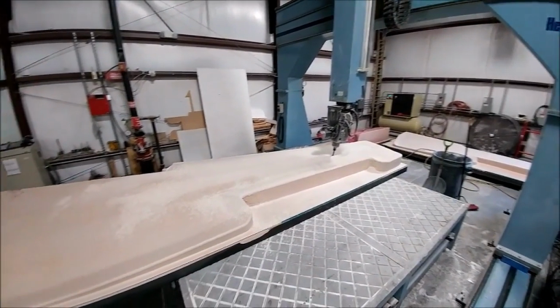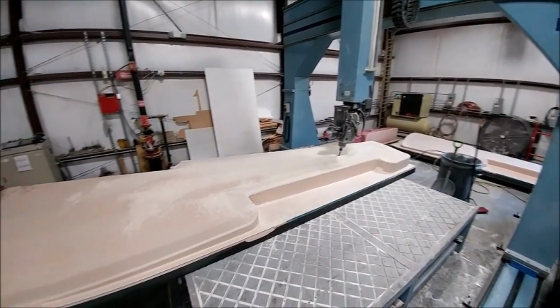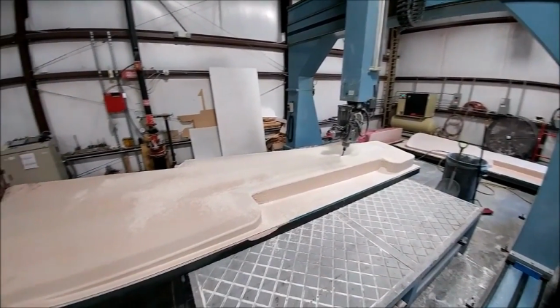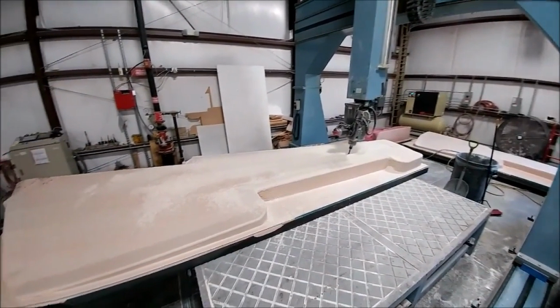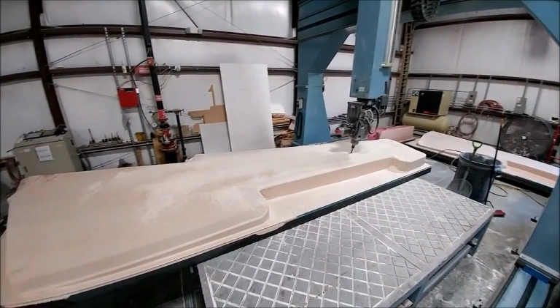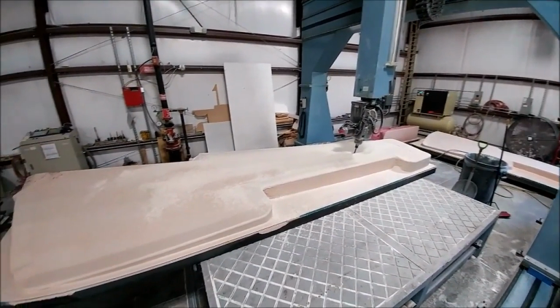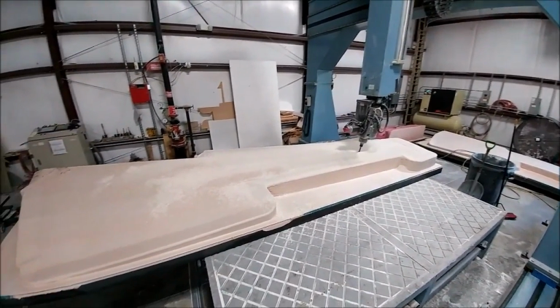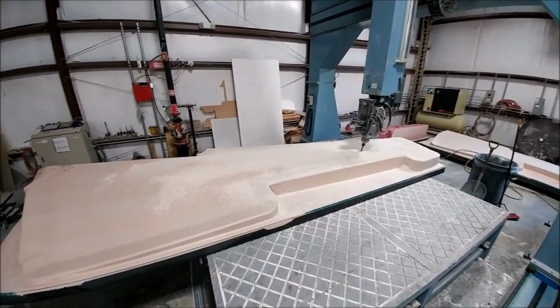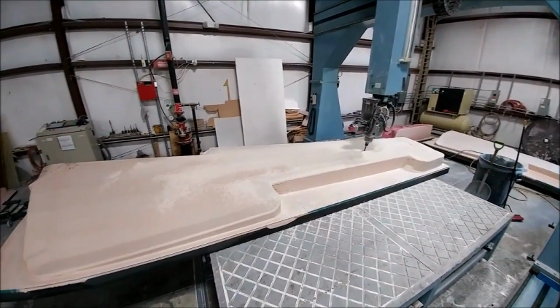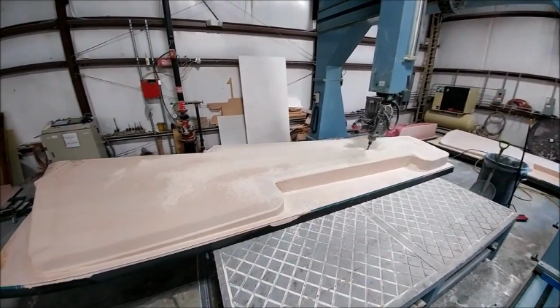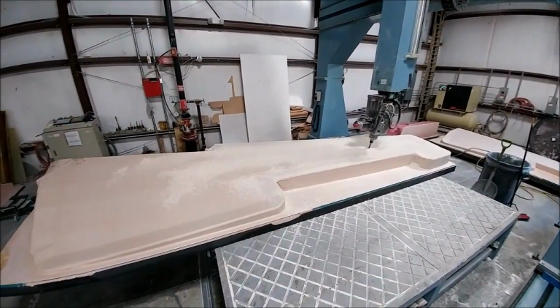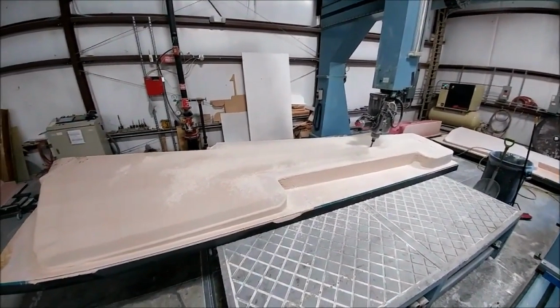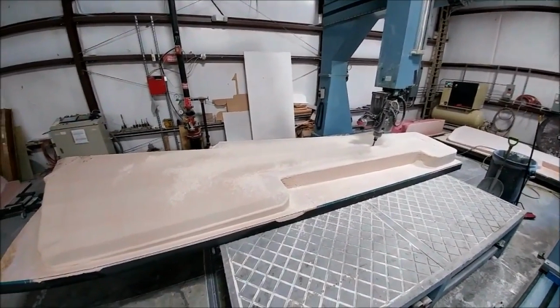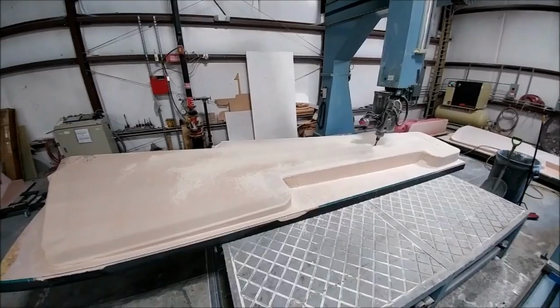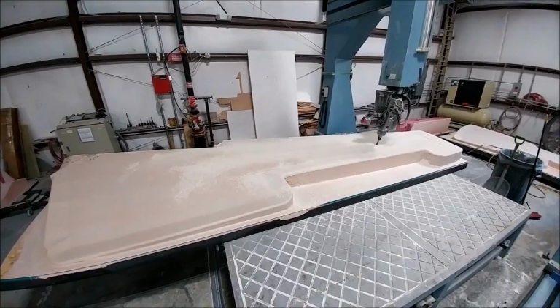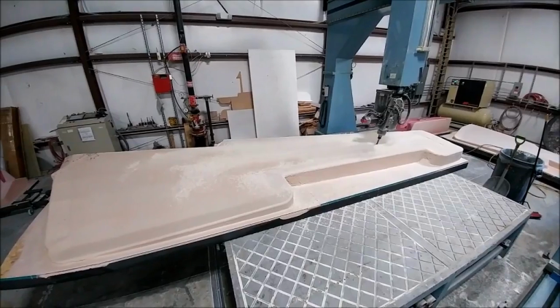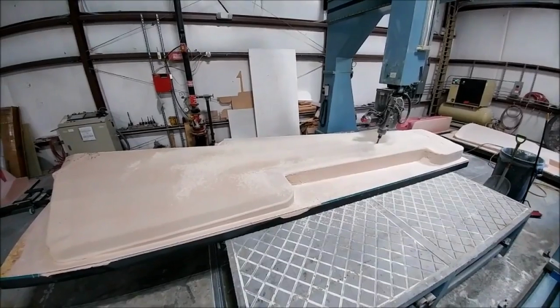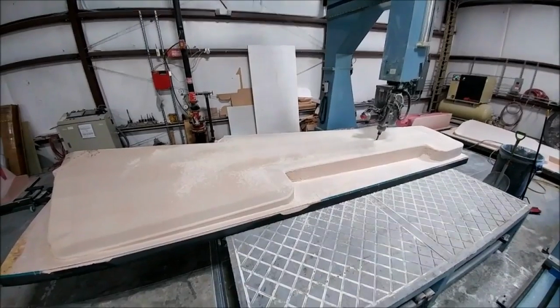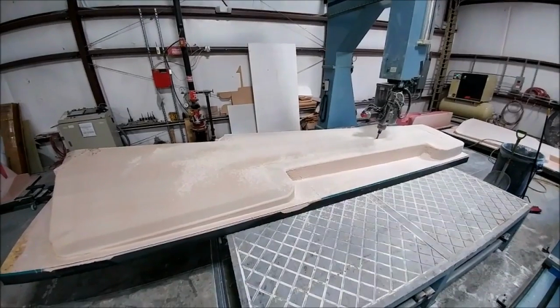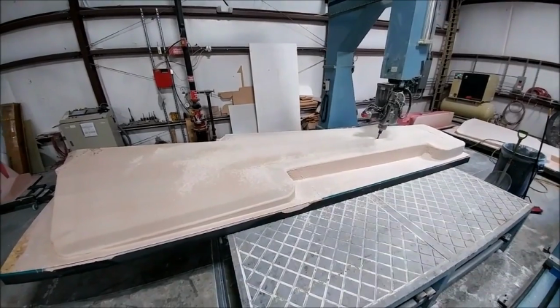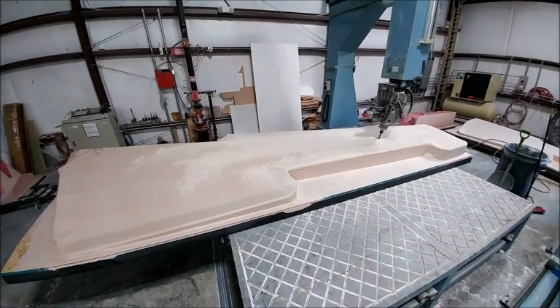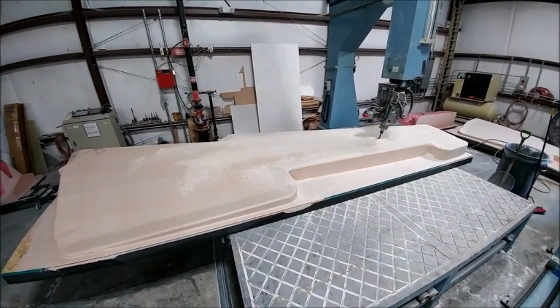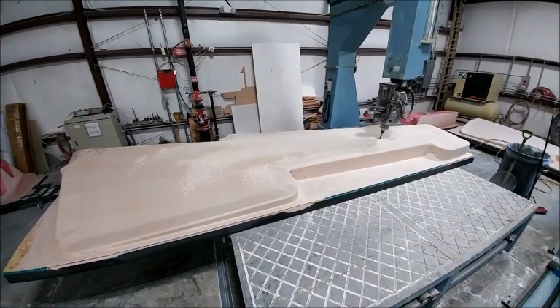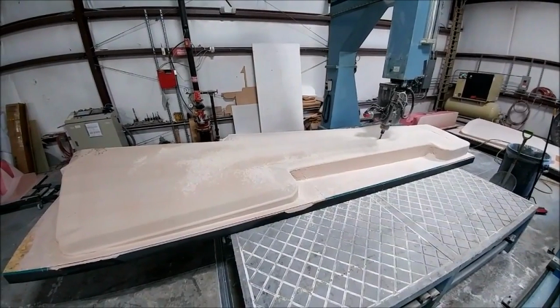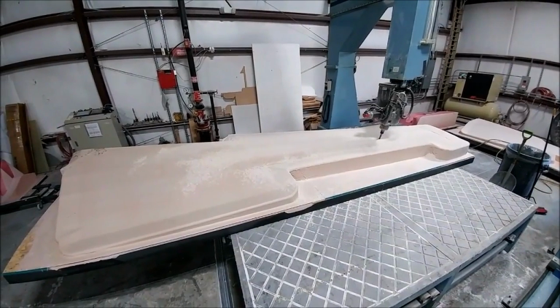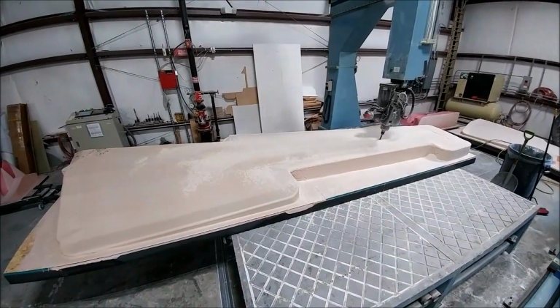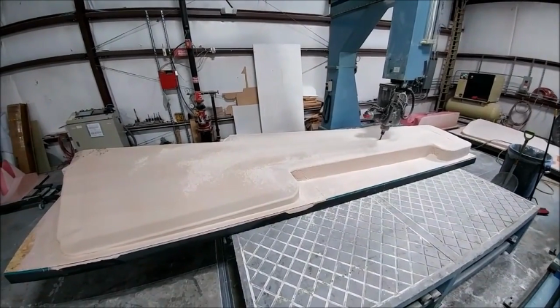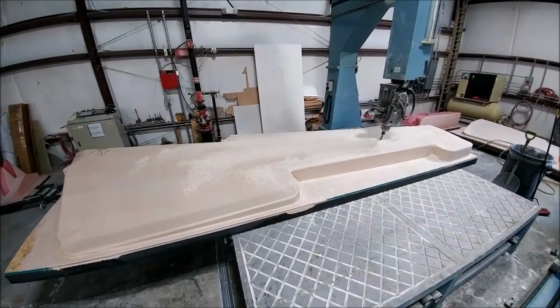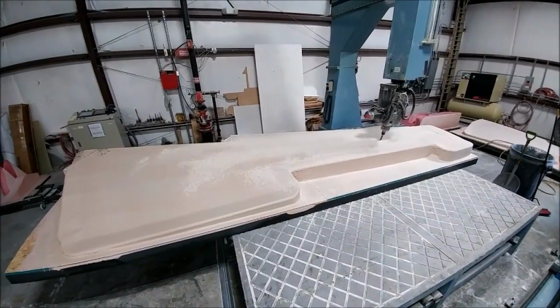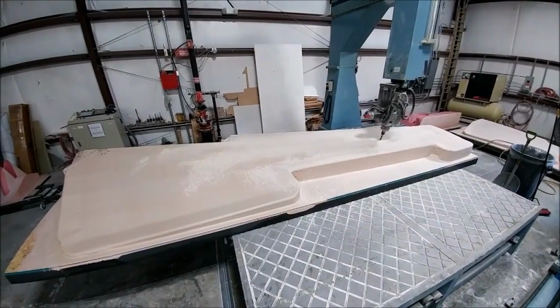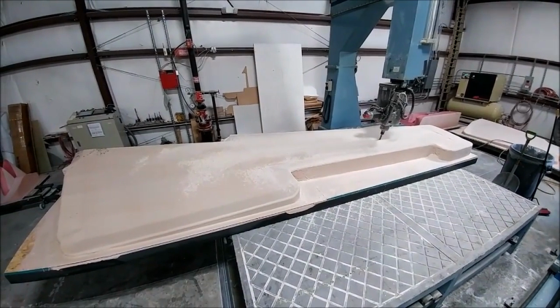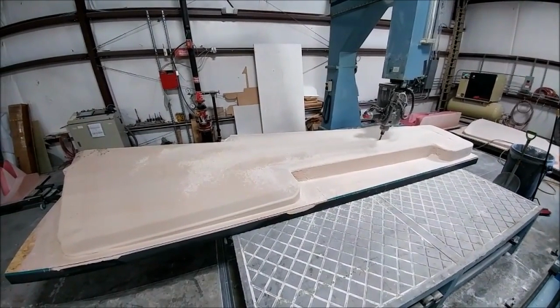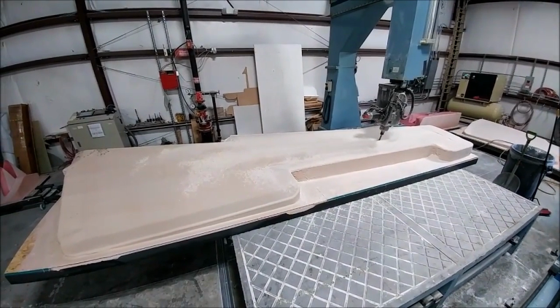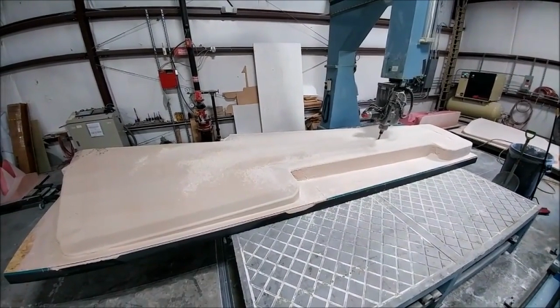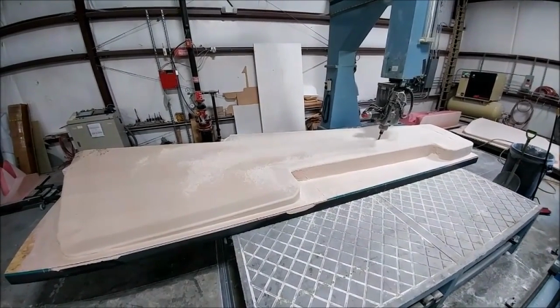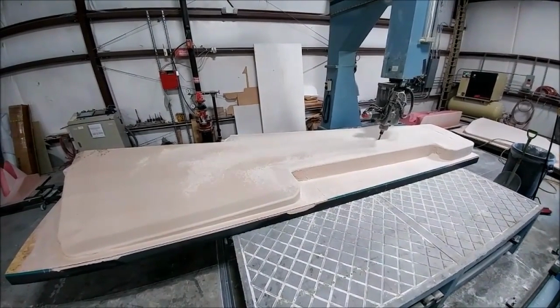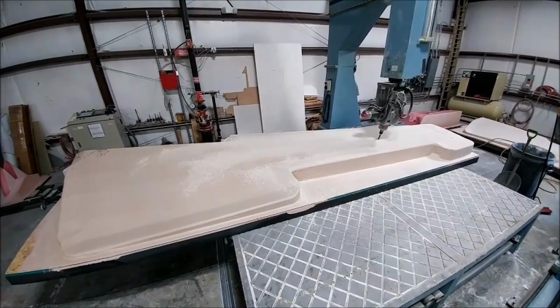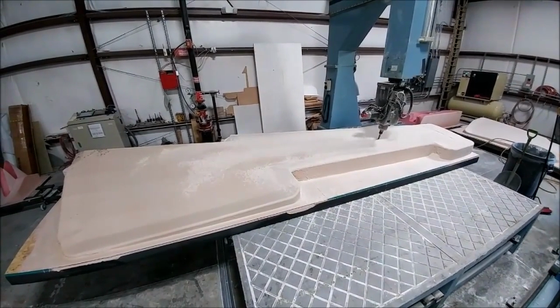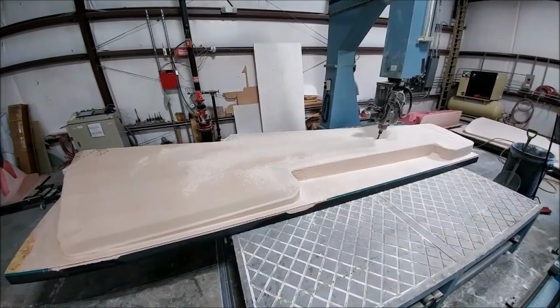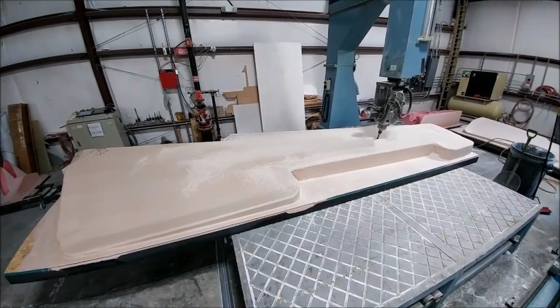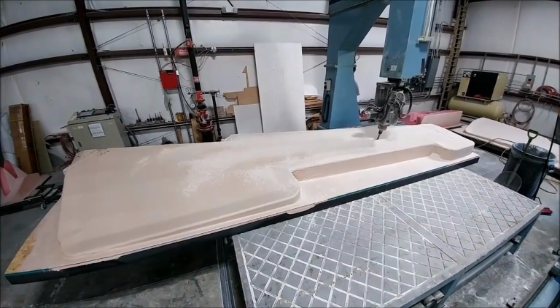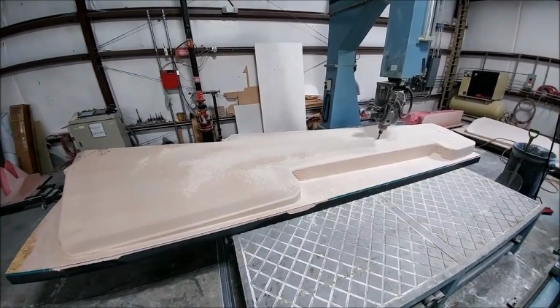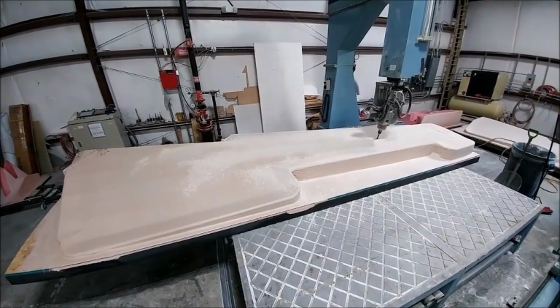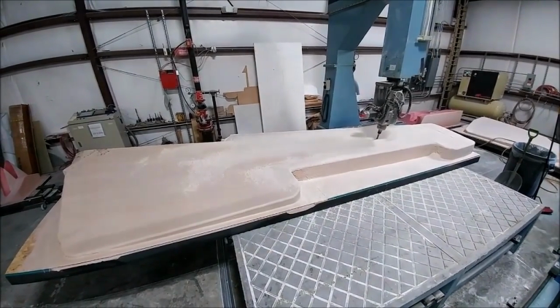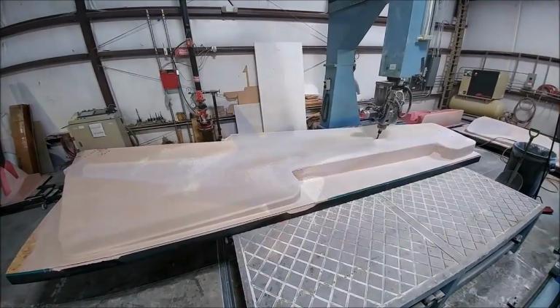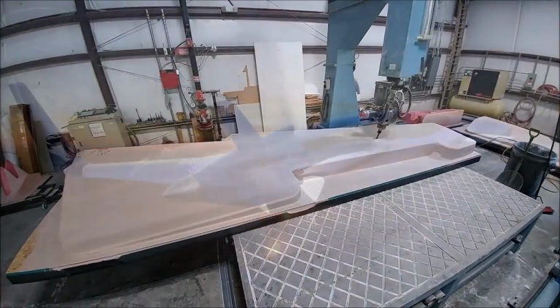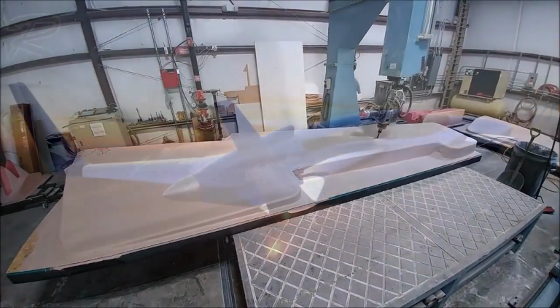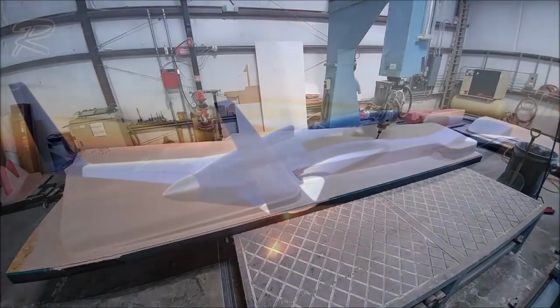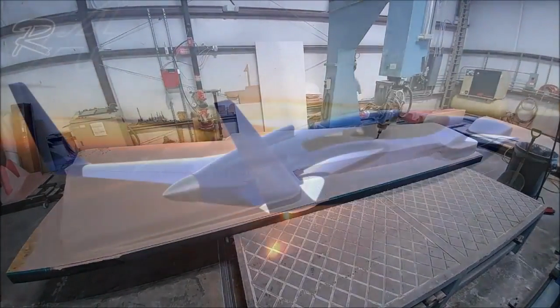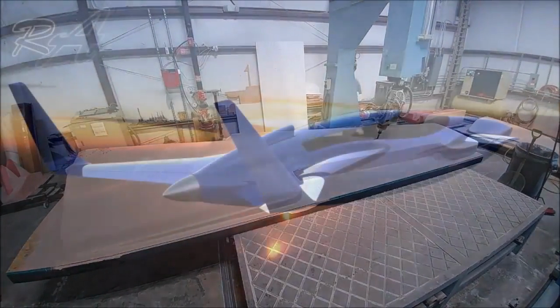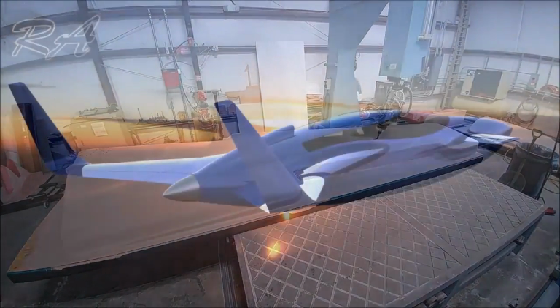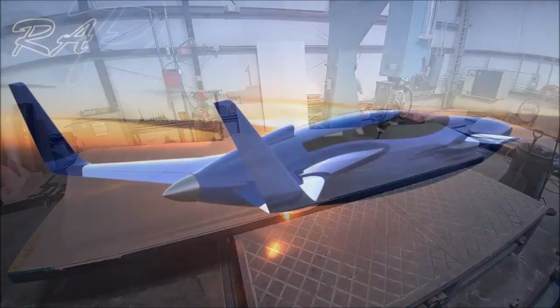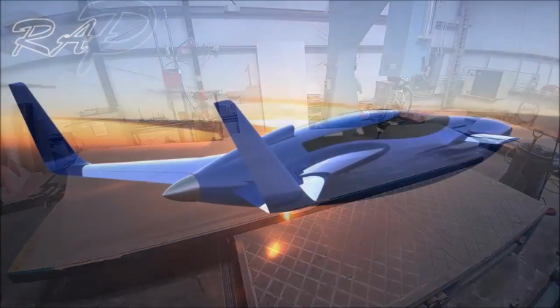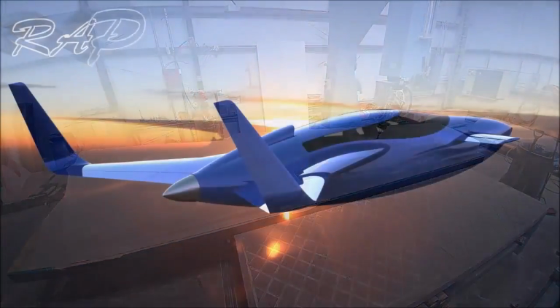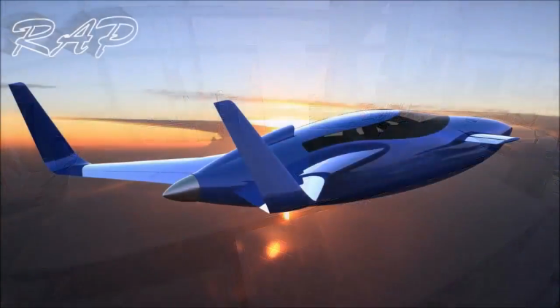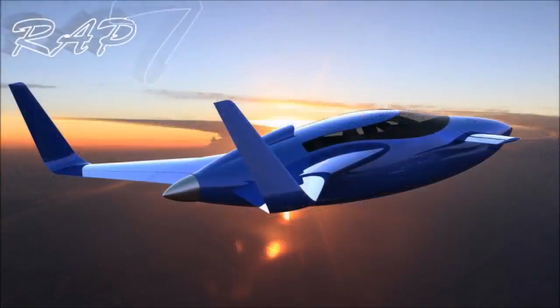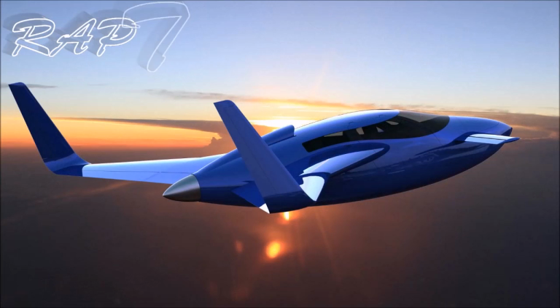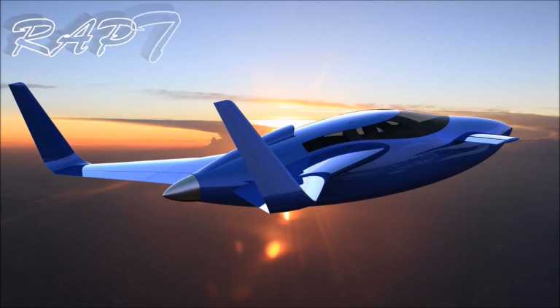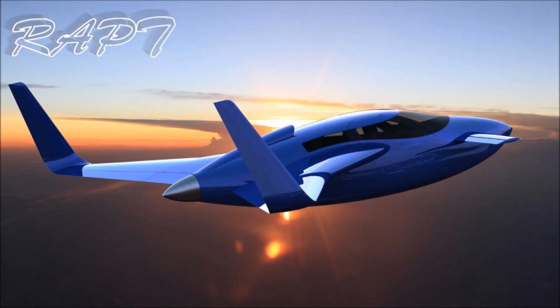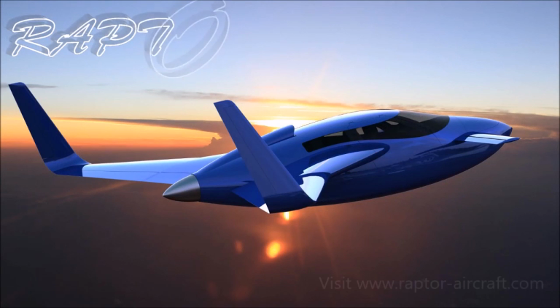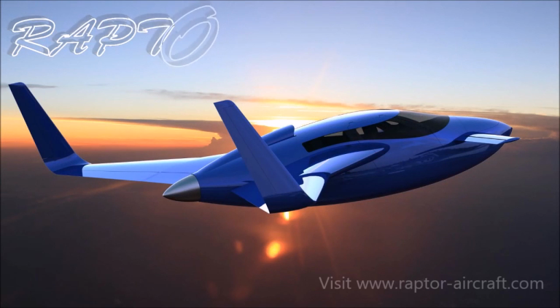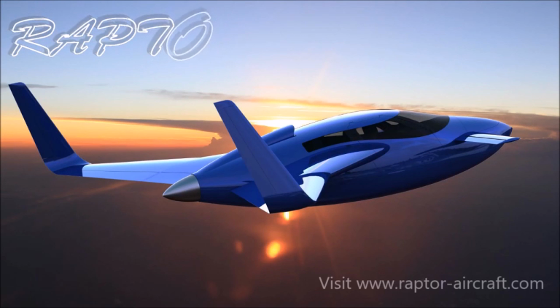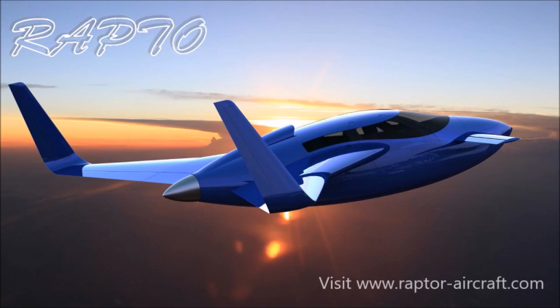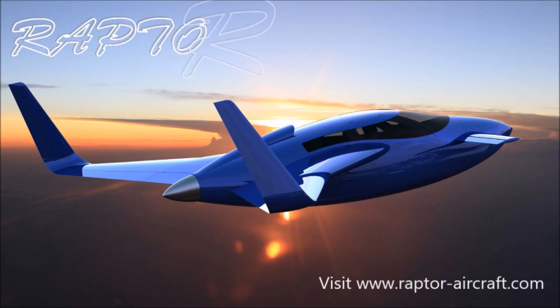Here's a wide-angle overview - you can see it's quite a big platform, 16 feet plus long. The machine is really well dialed in so we're happy with that. Anyway, that's our update for this week - thanks again for watching.